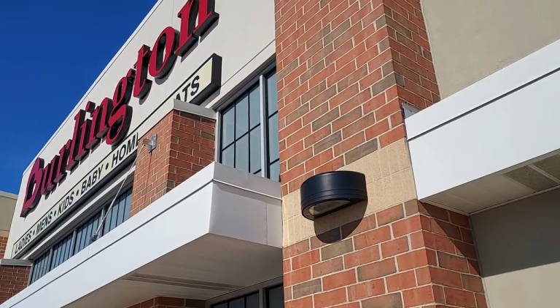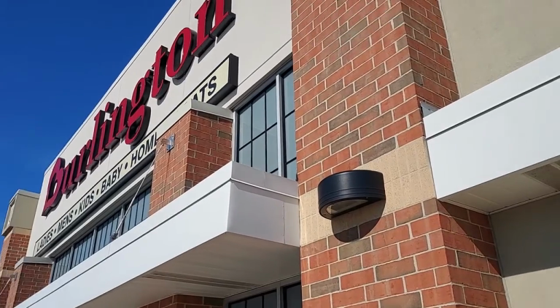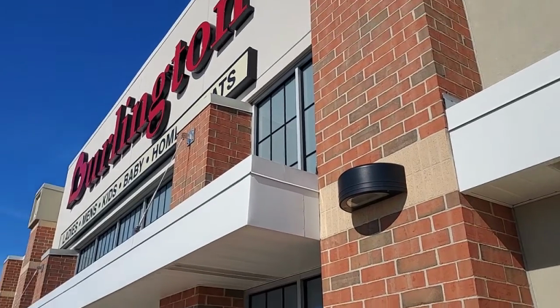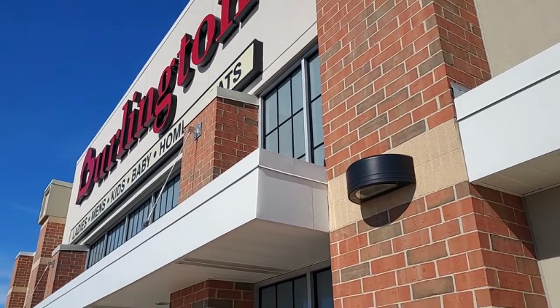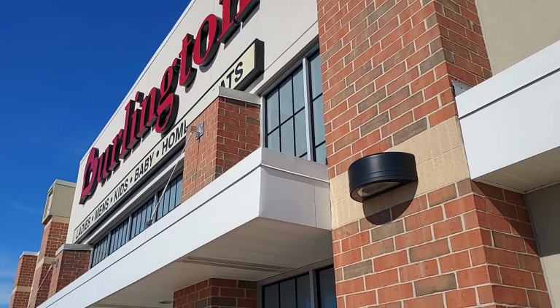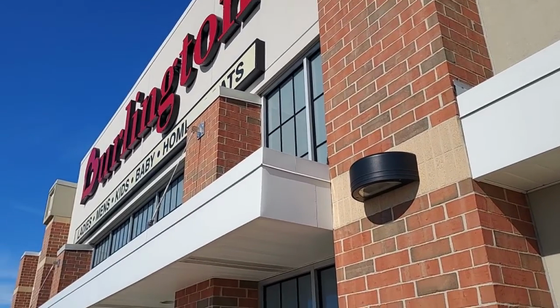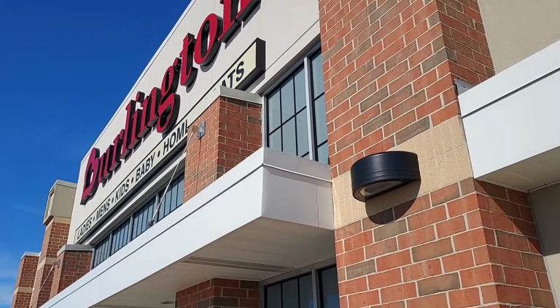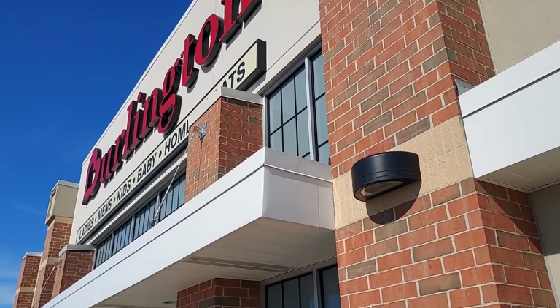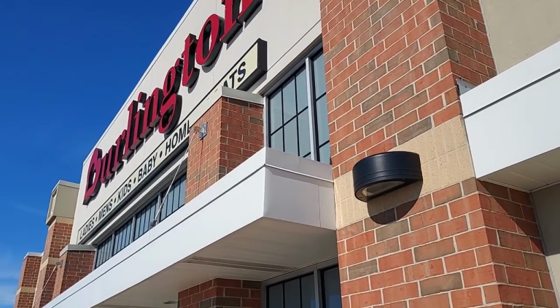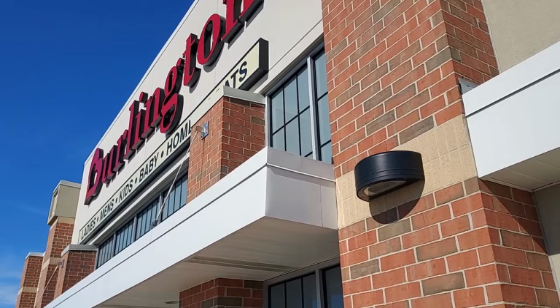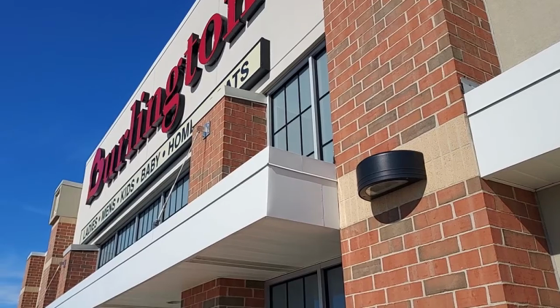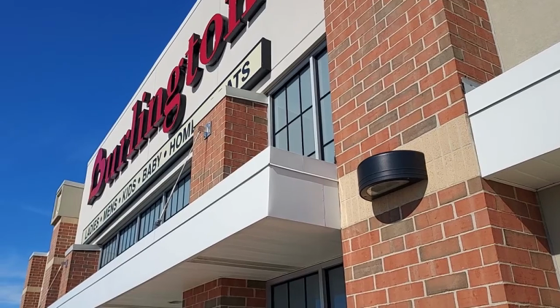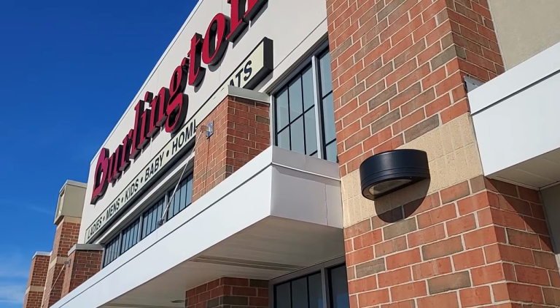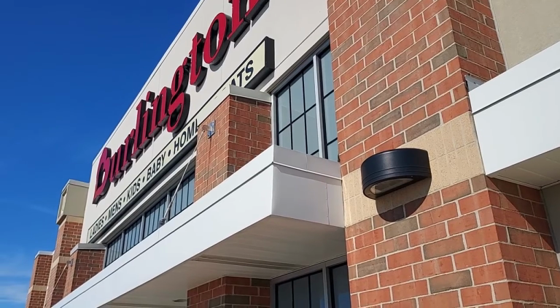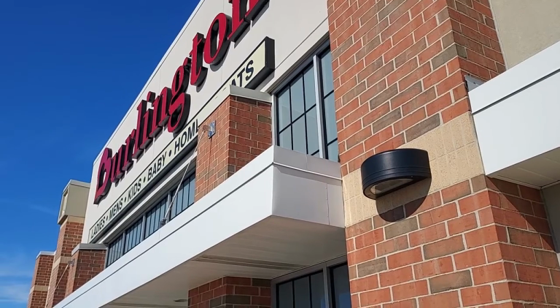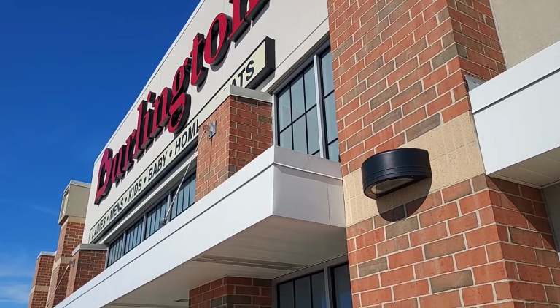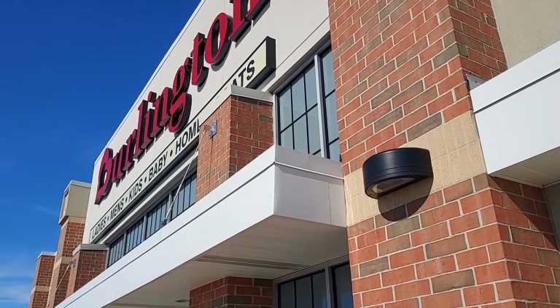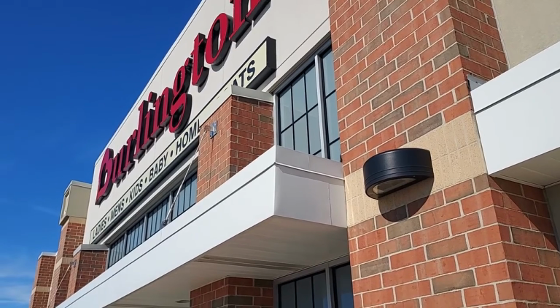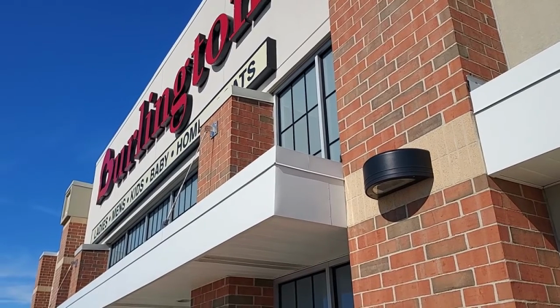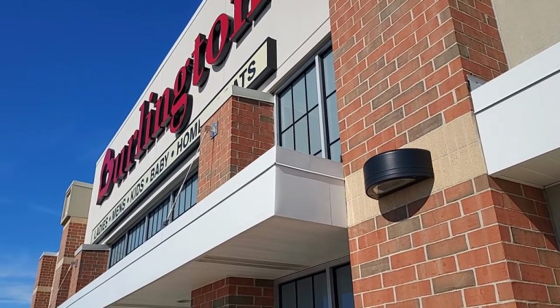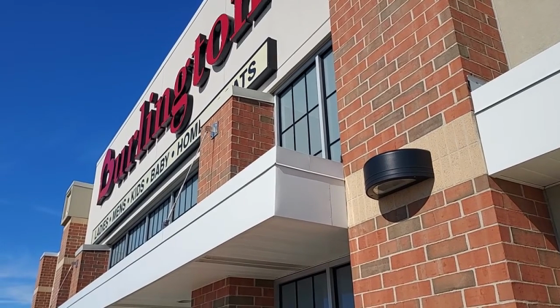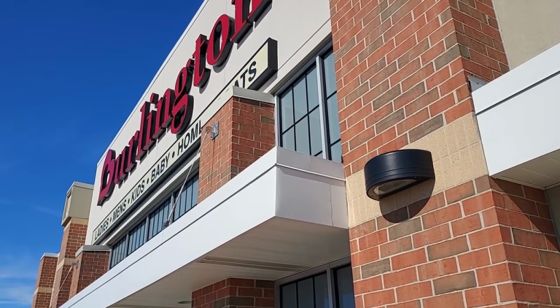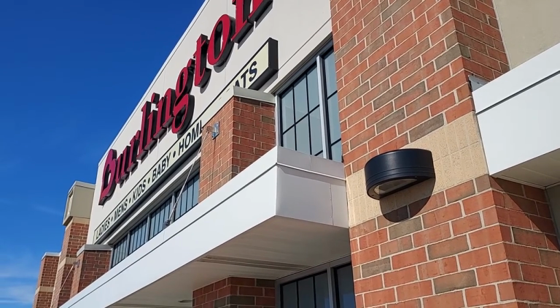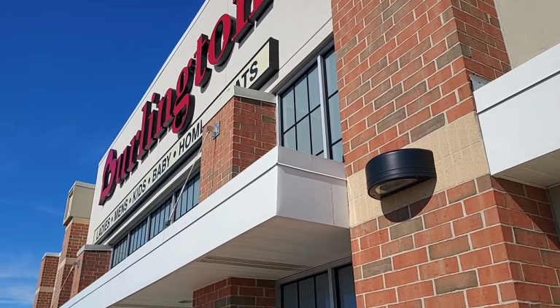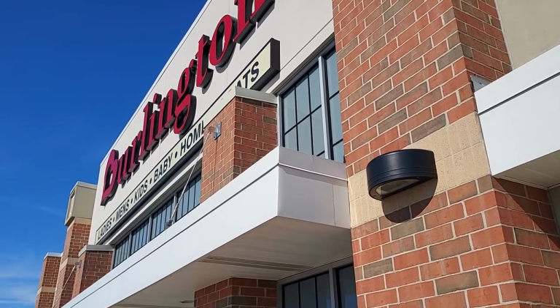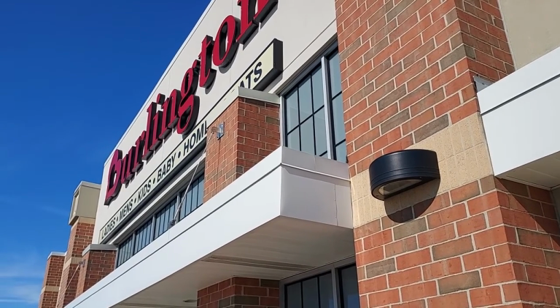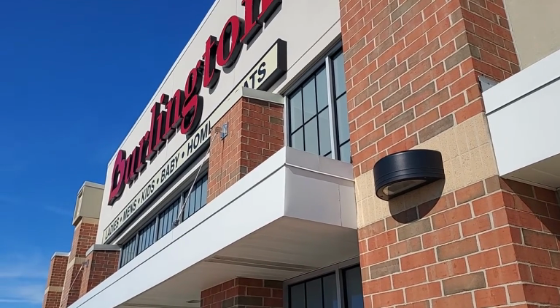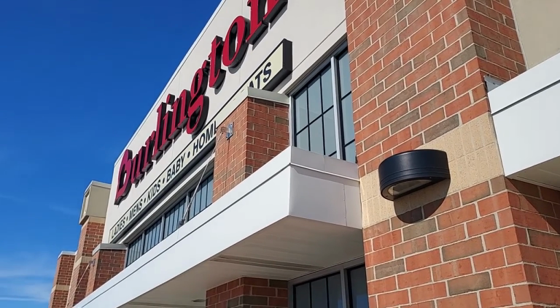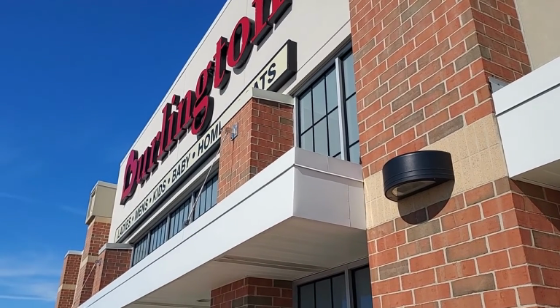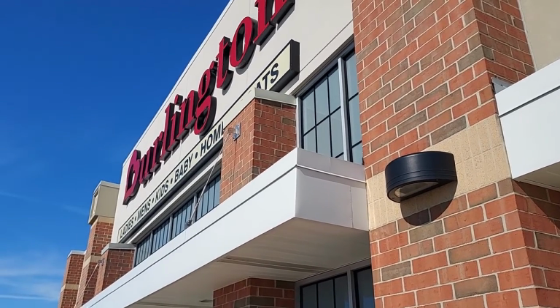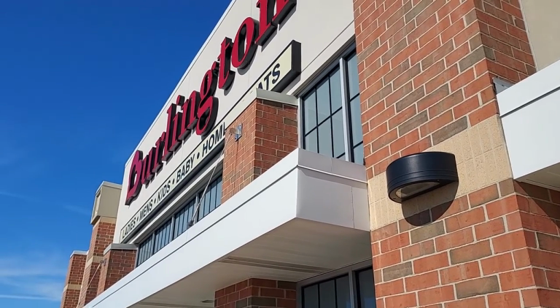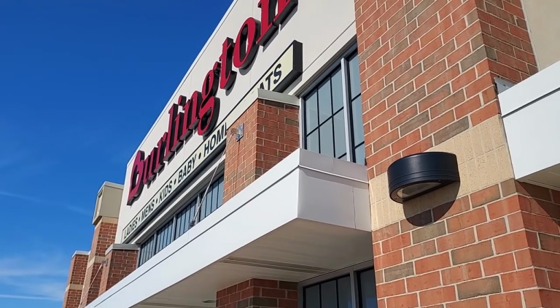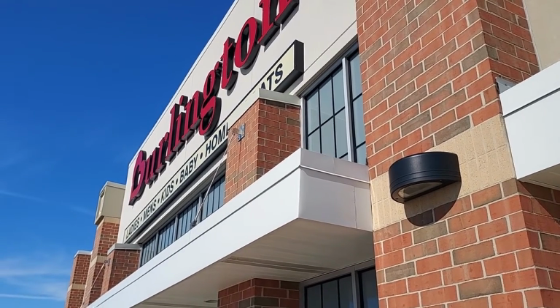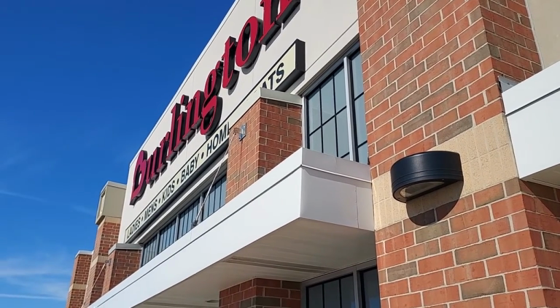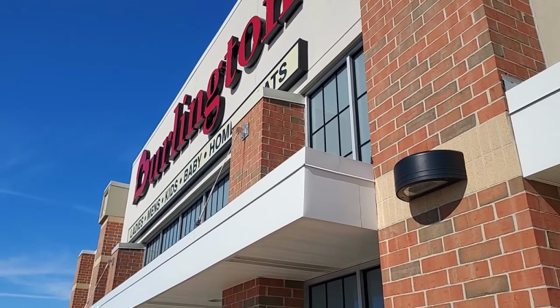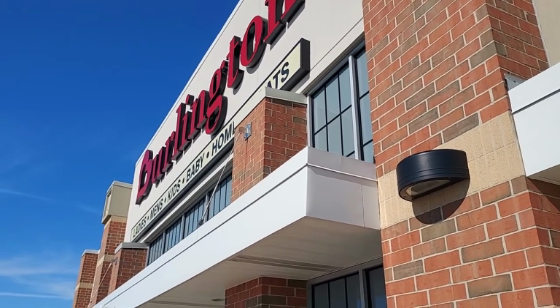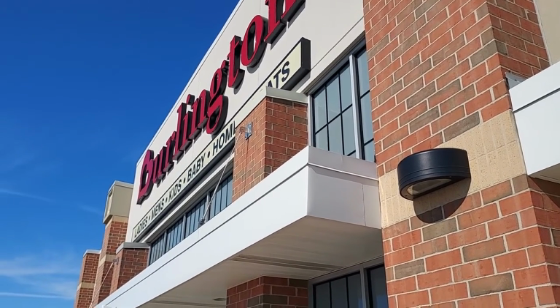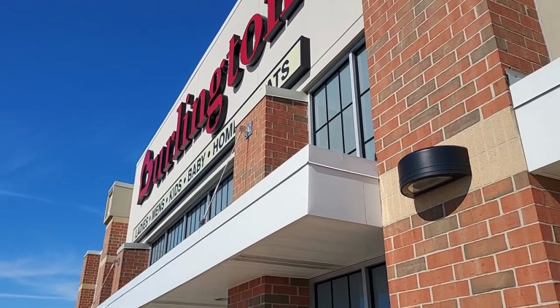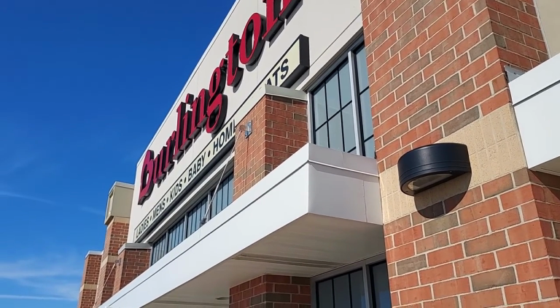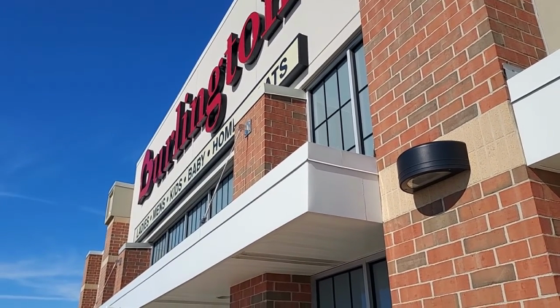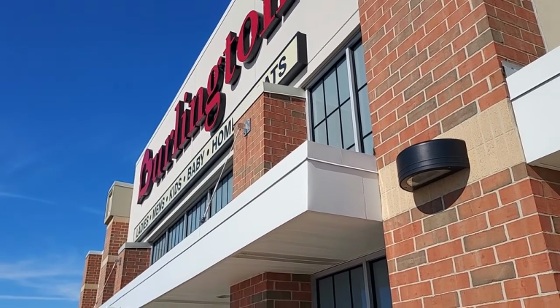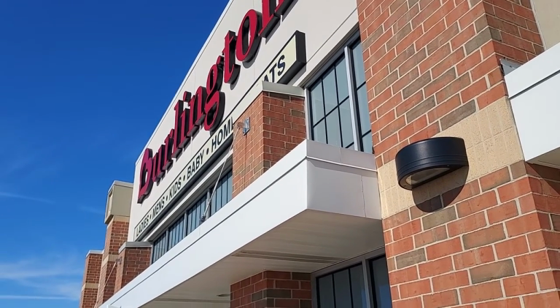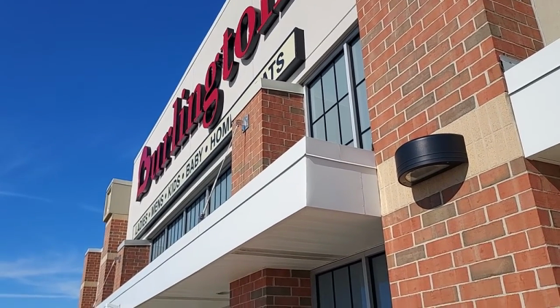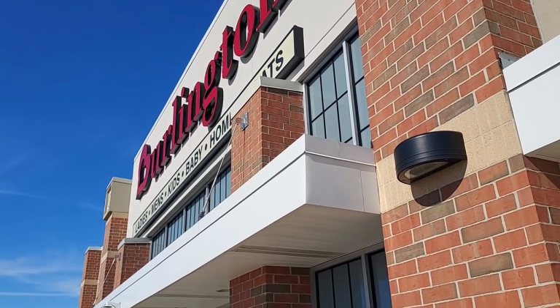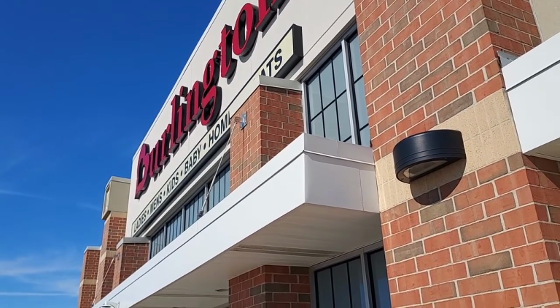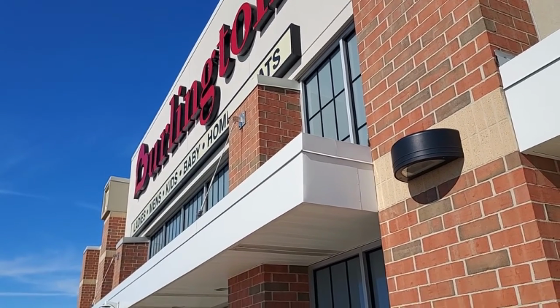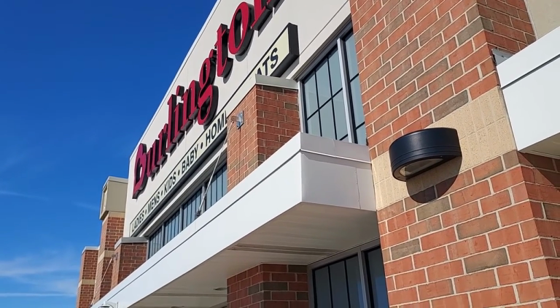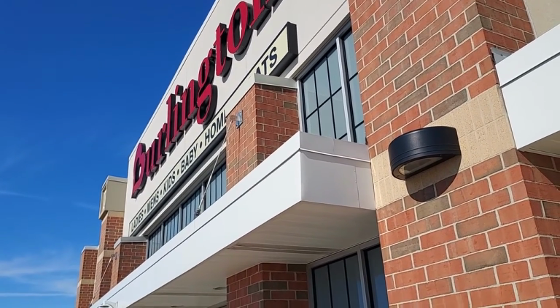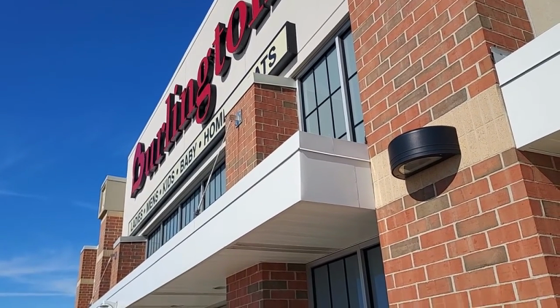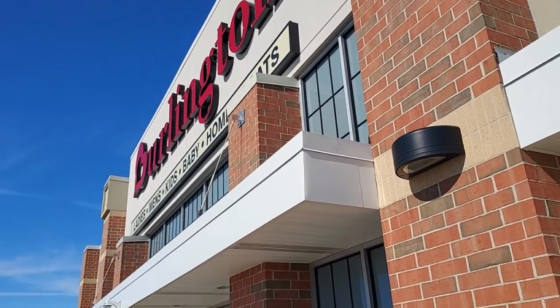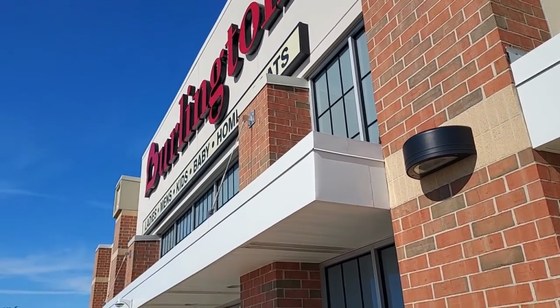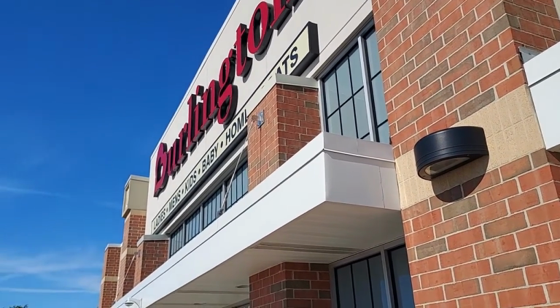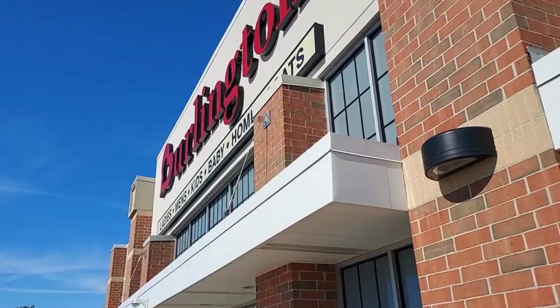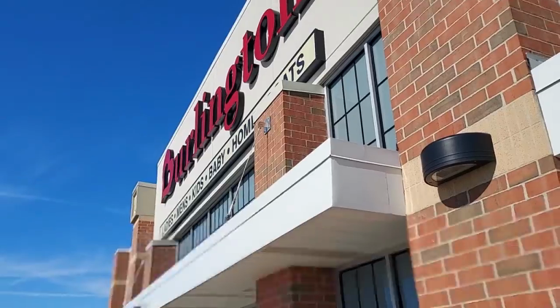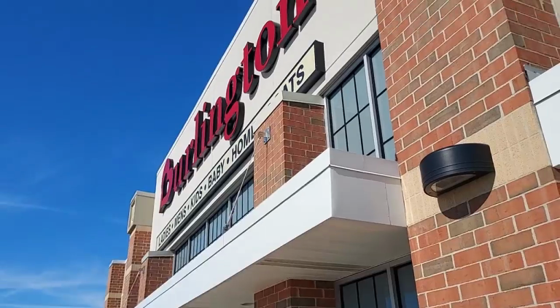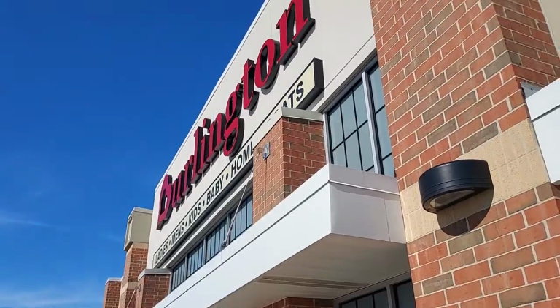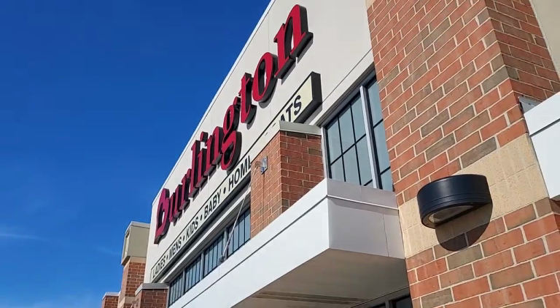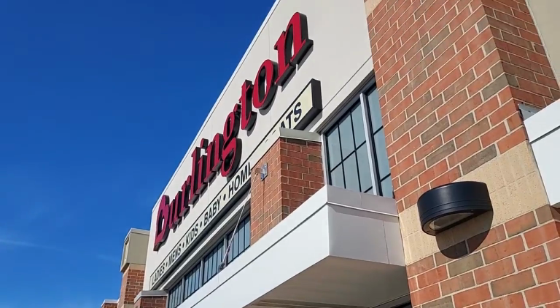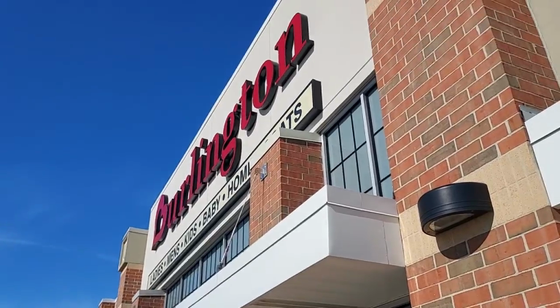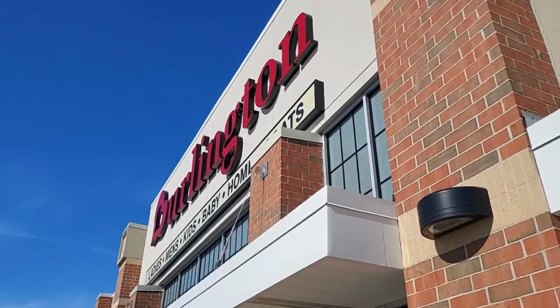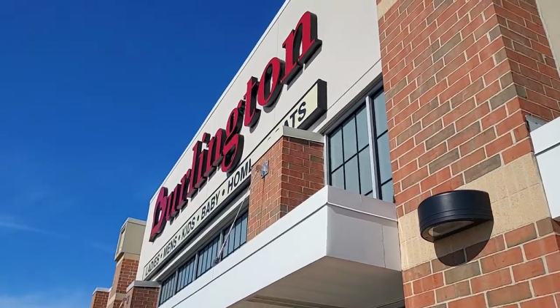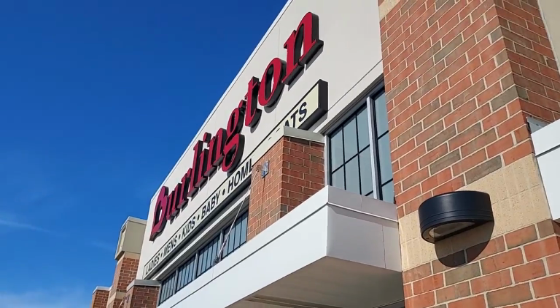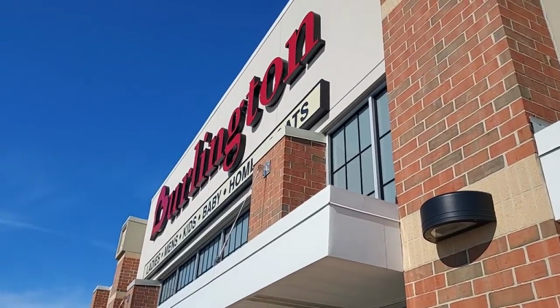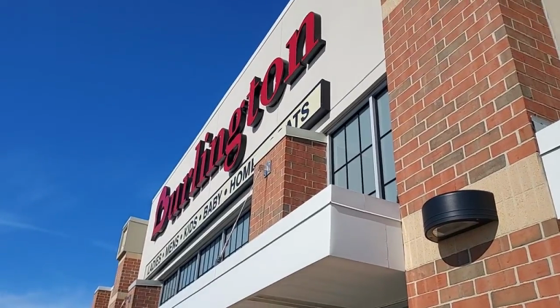Hey everyone, welcome back to Pangirl Shopping! I'm here today at Burlington. I have not been here for such a long time, and I'm really excited to see what they have.